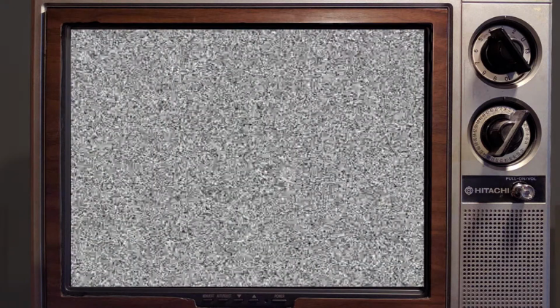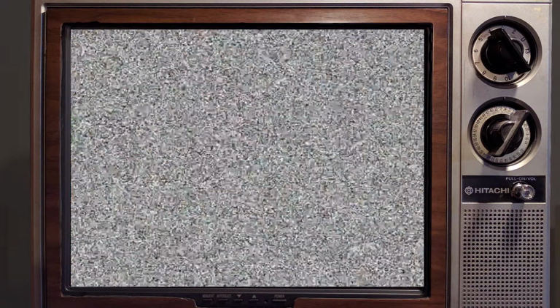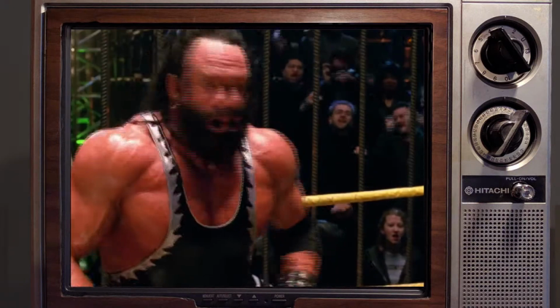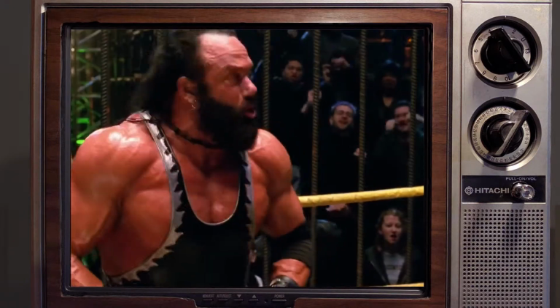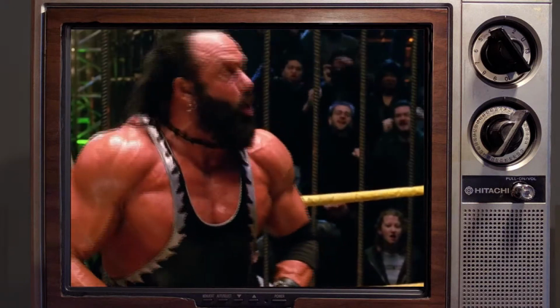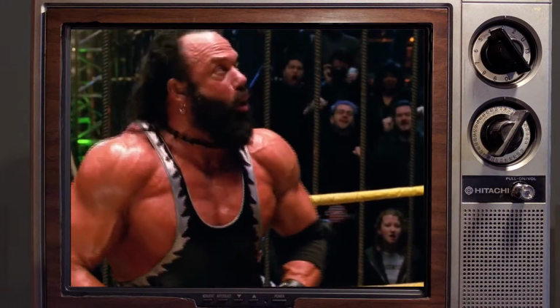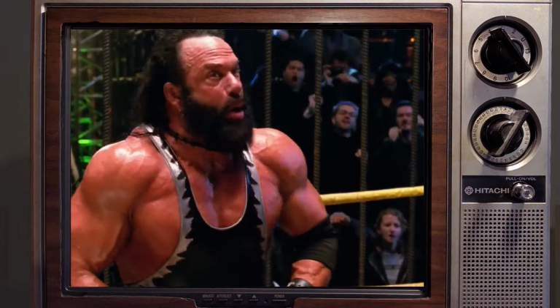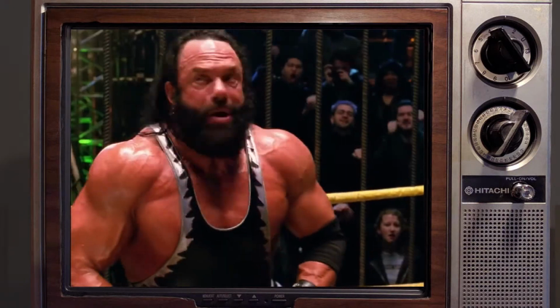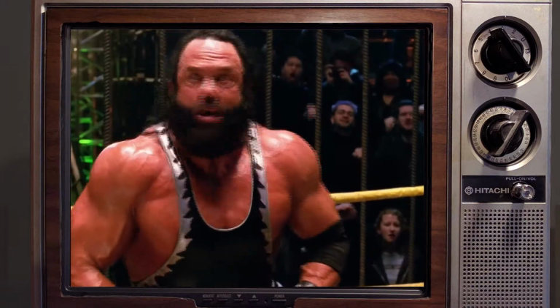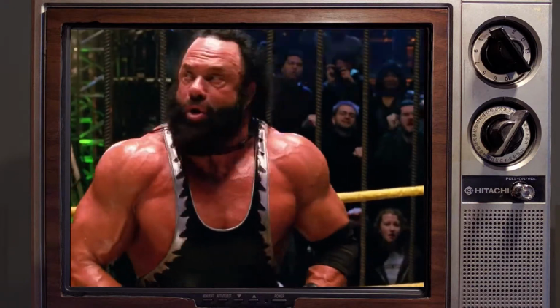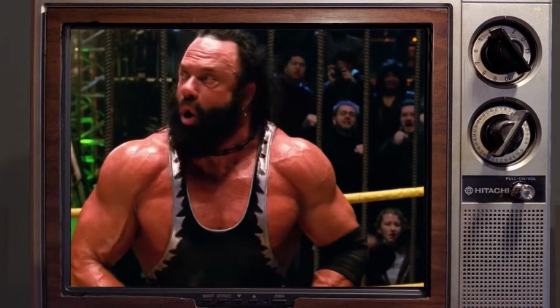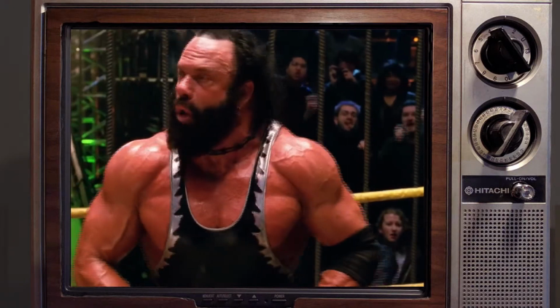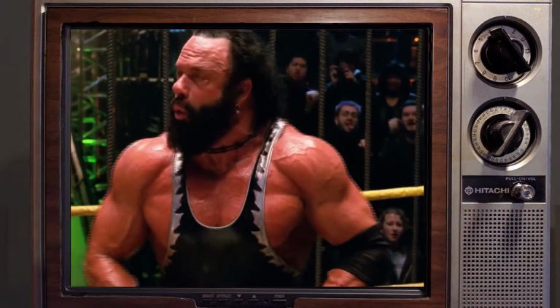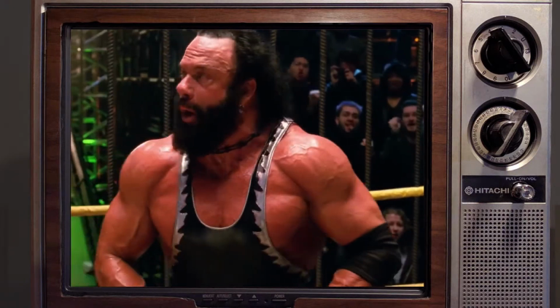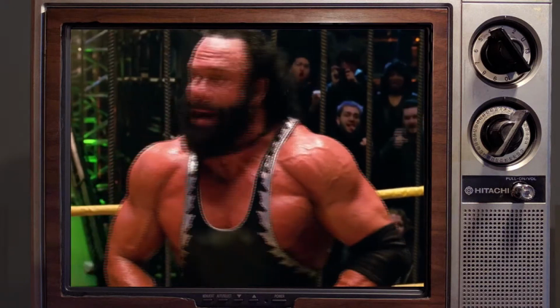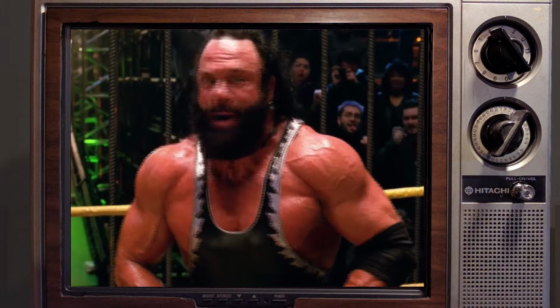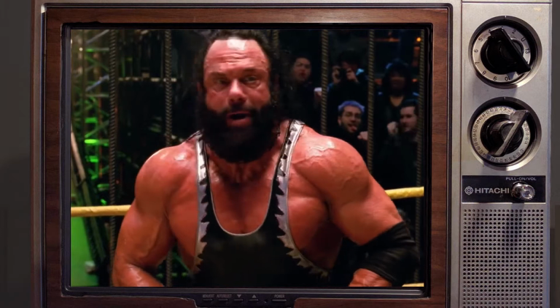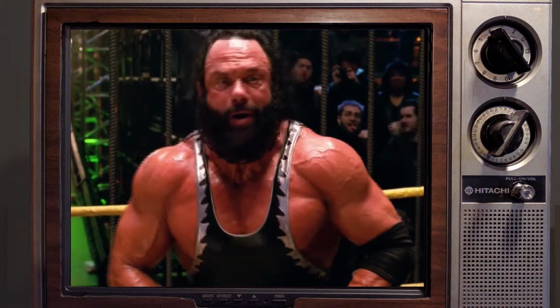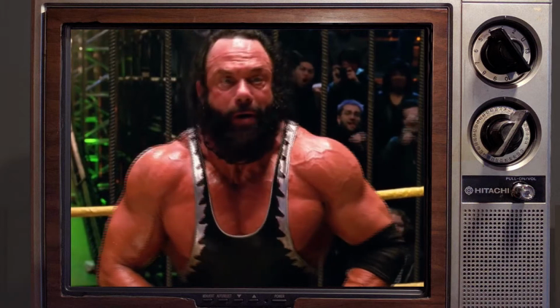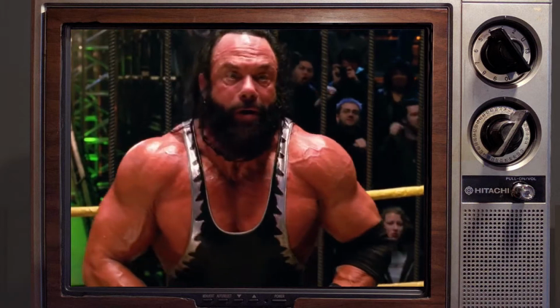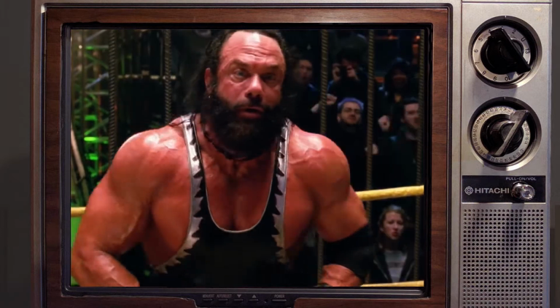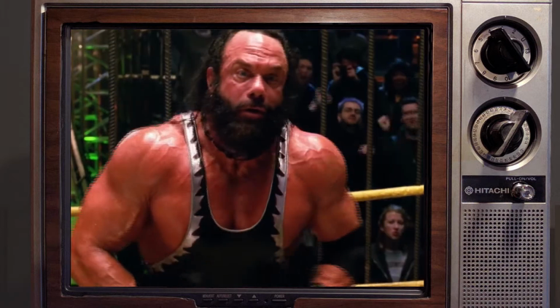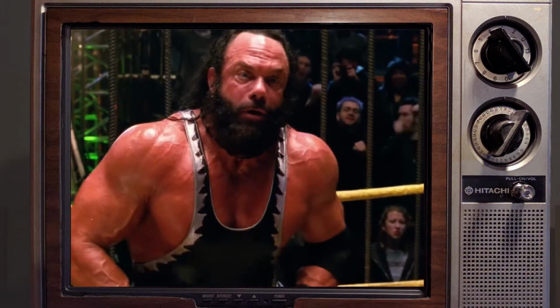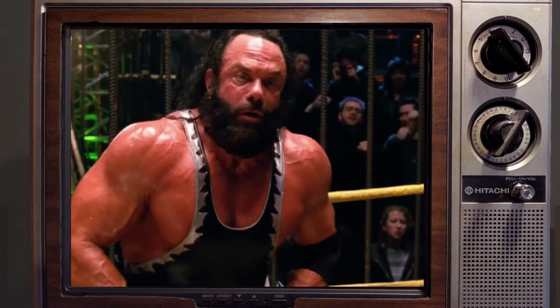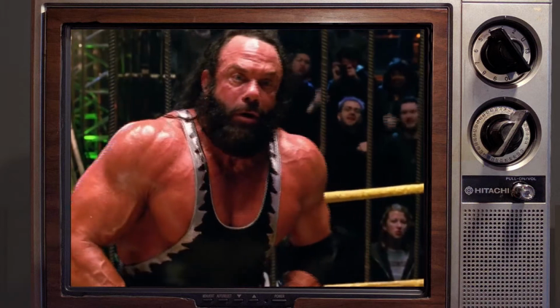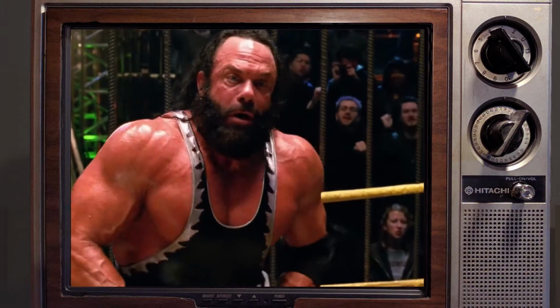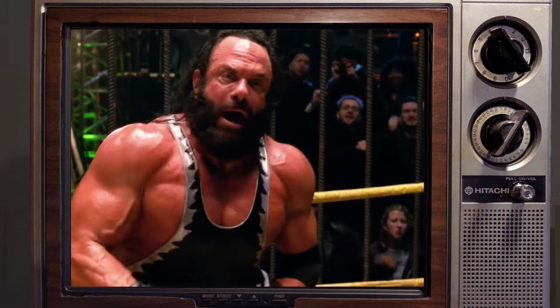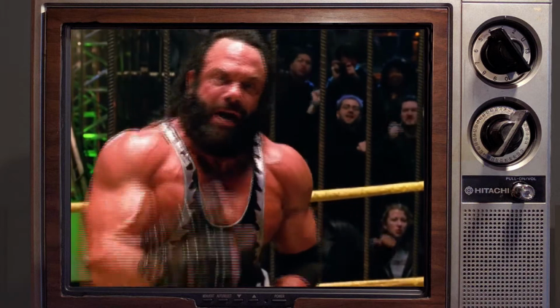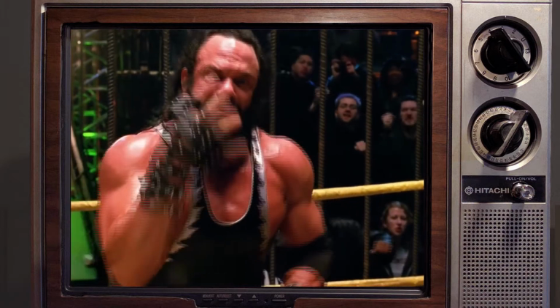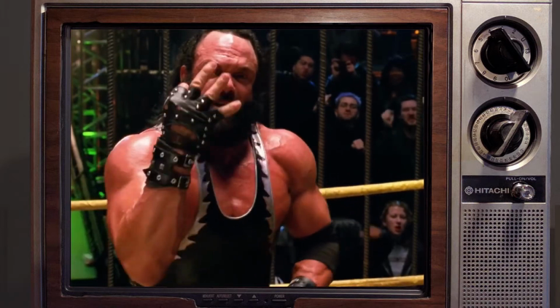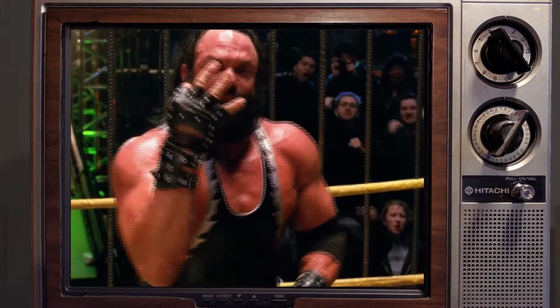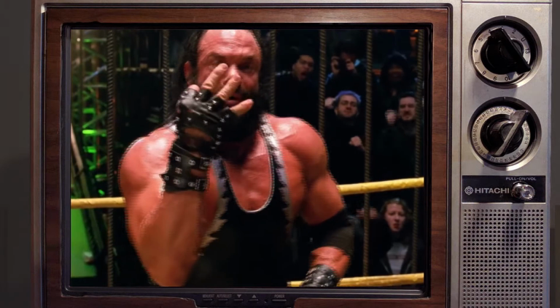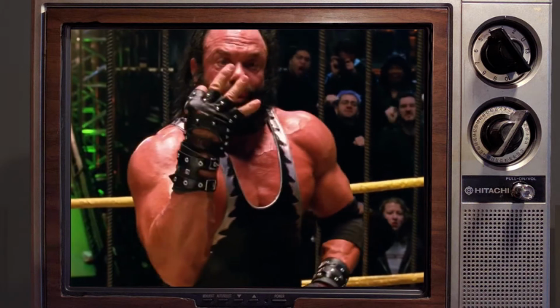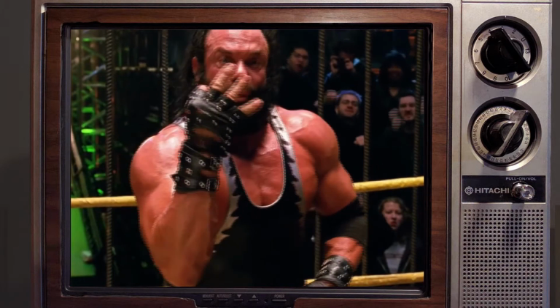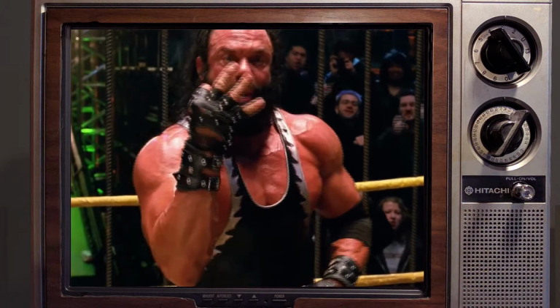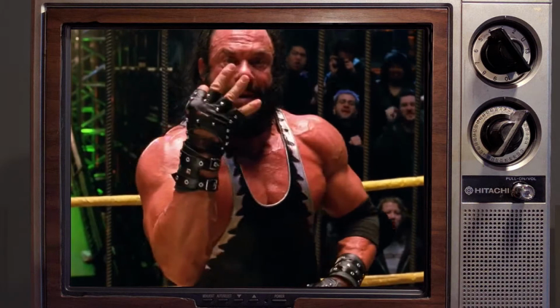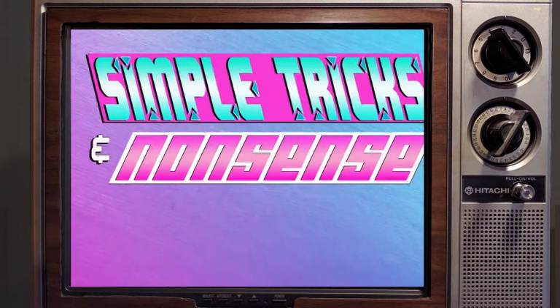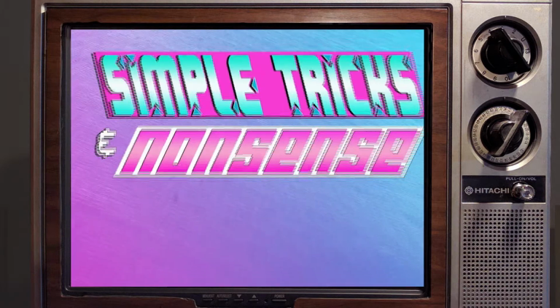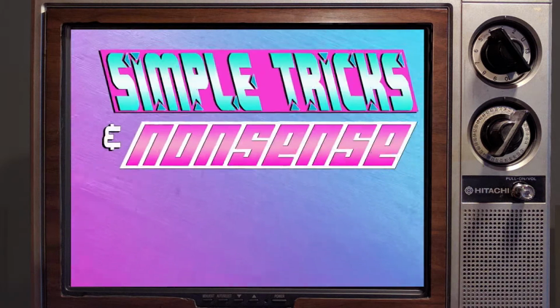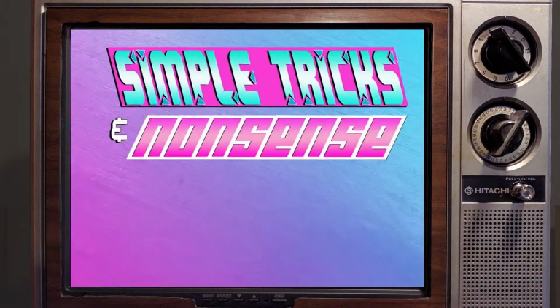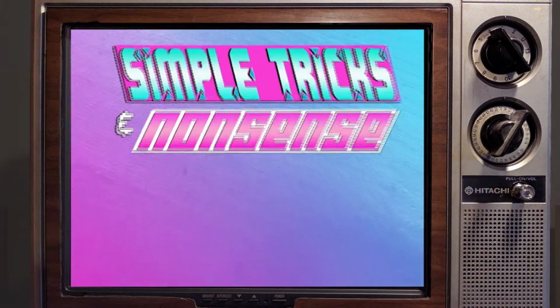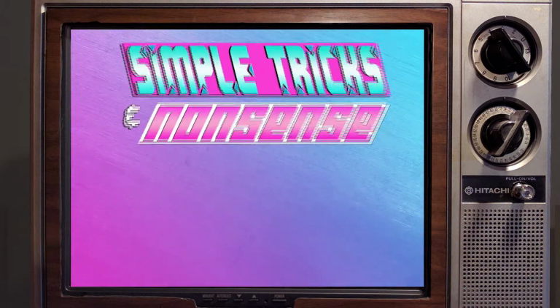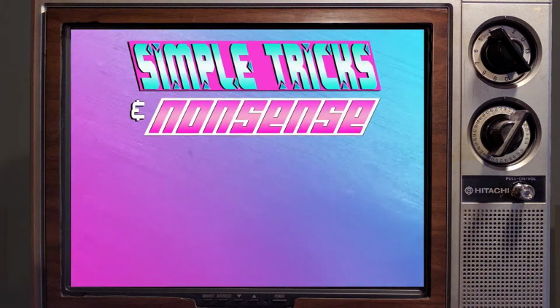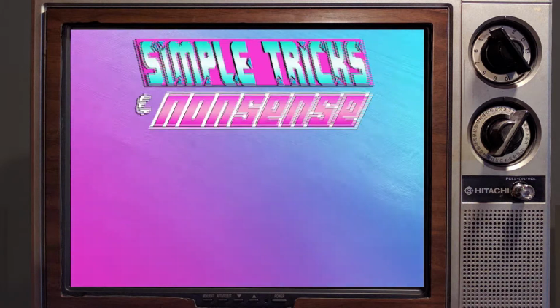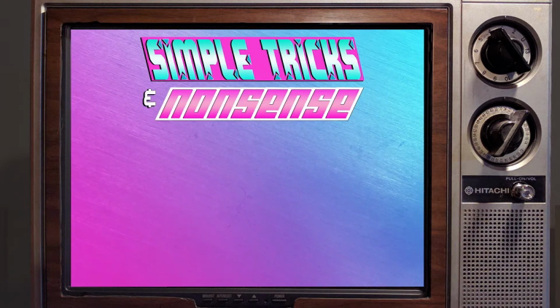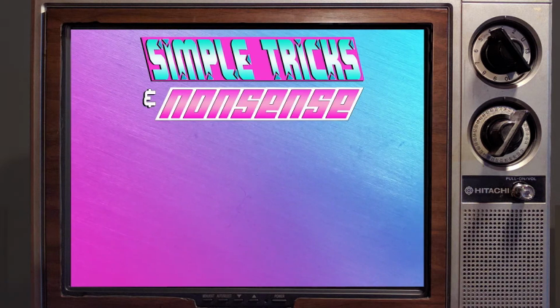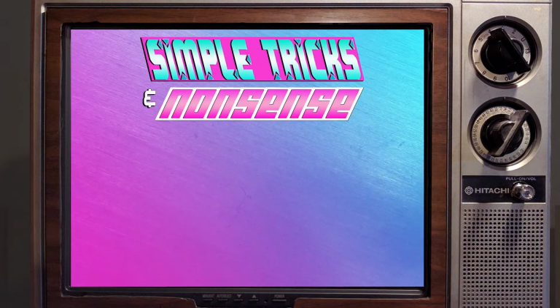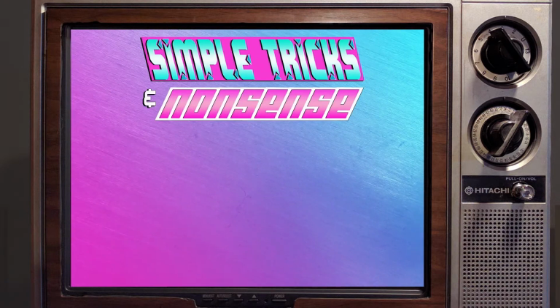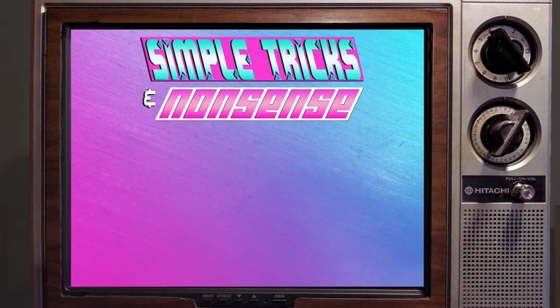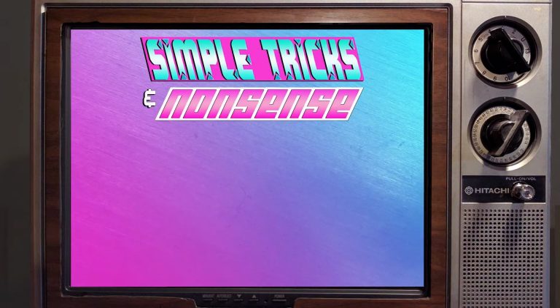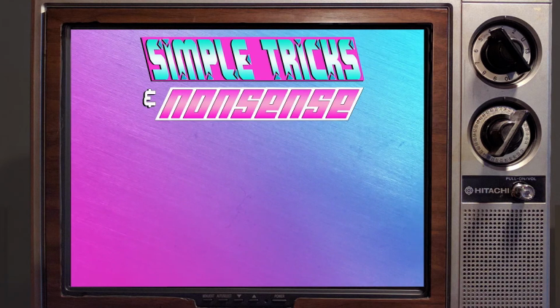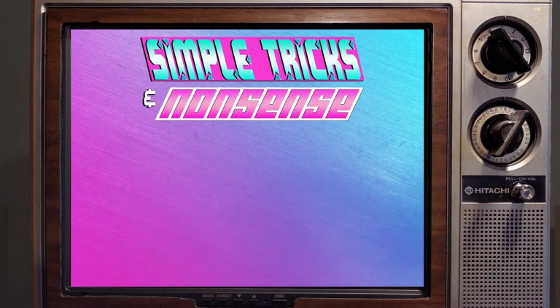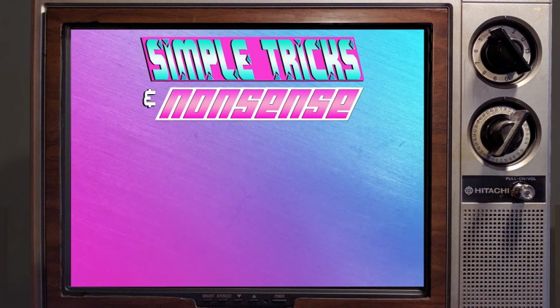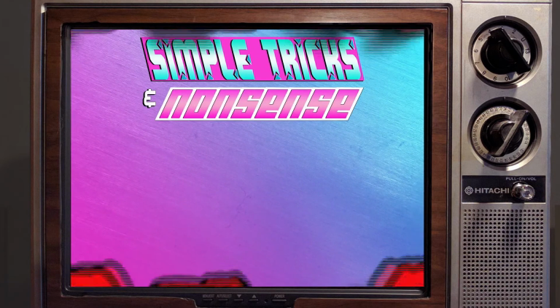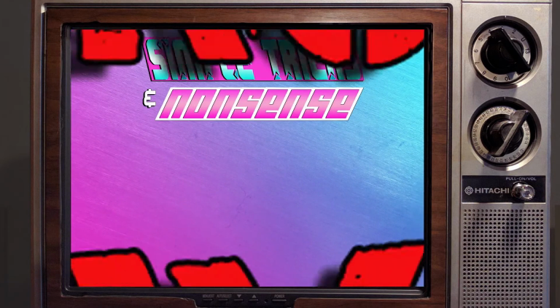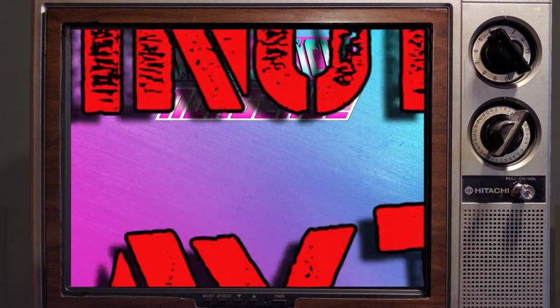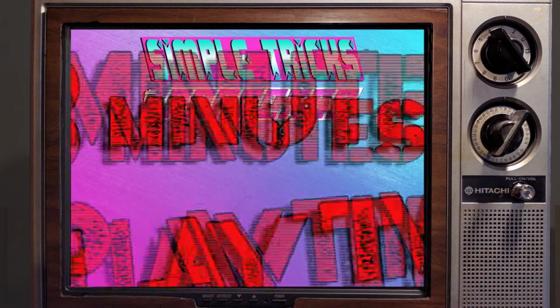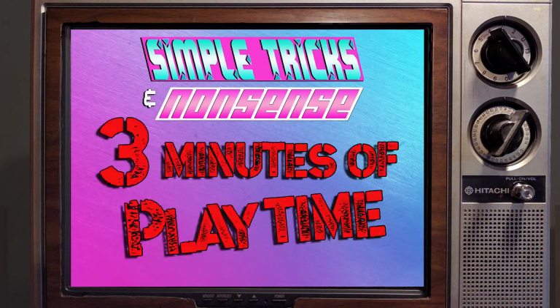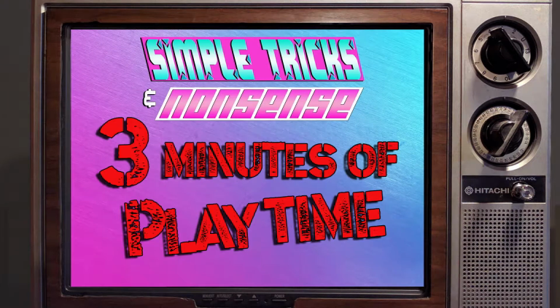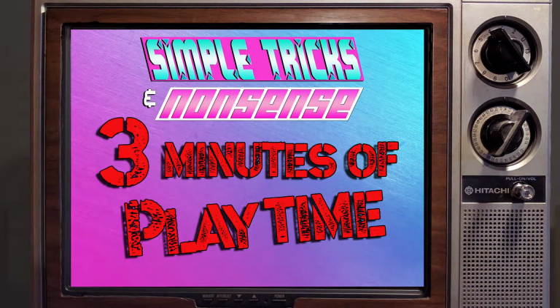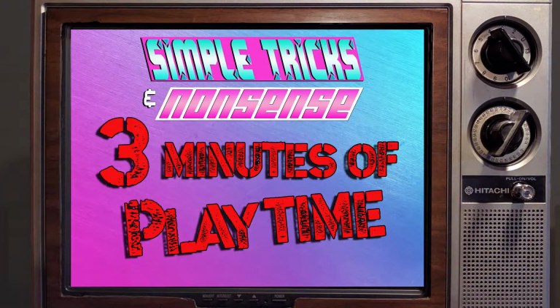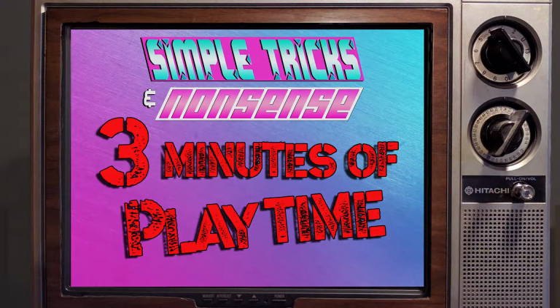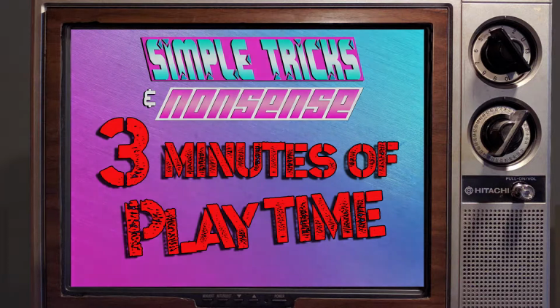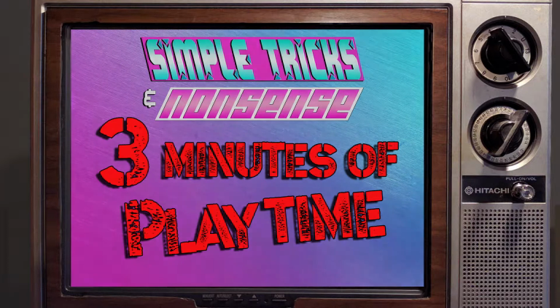You're going nowhere! I've got you for three minutes — three minutes of heat time!